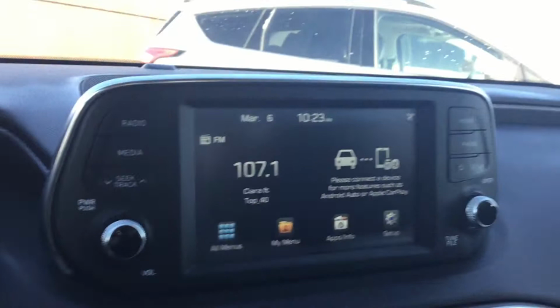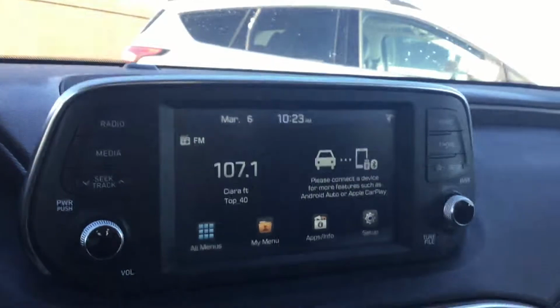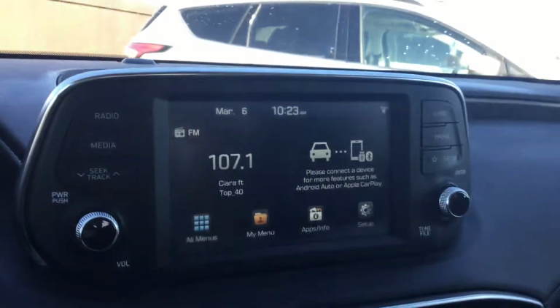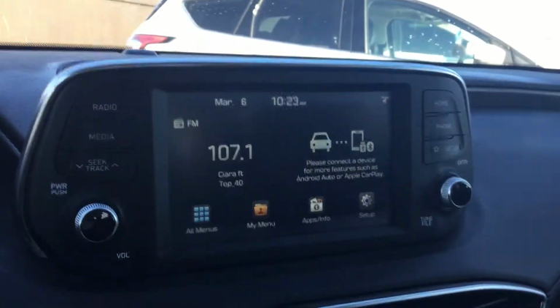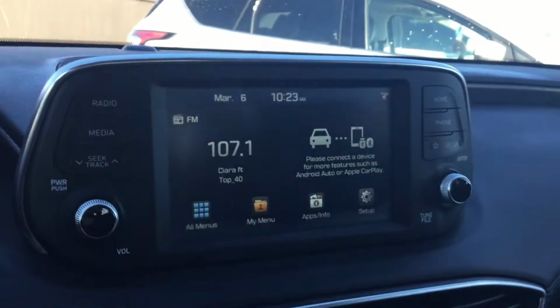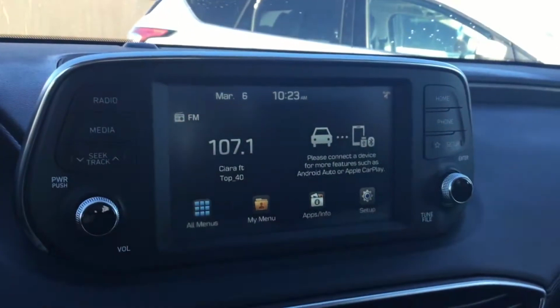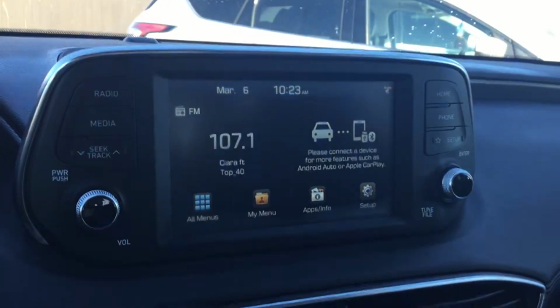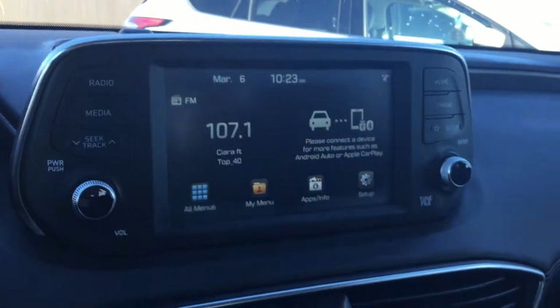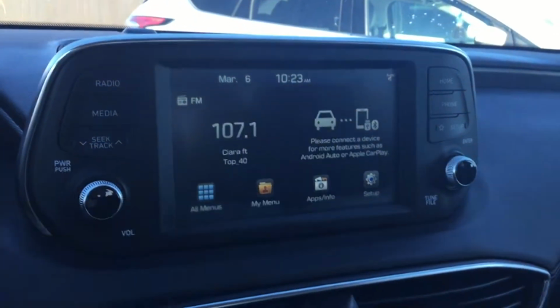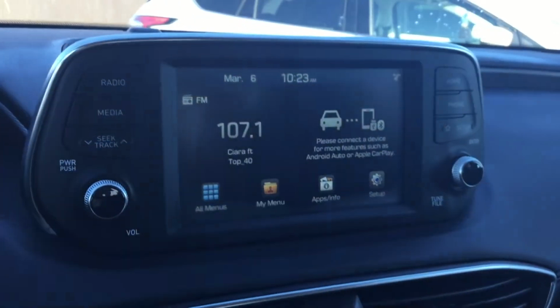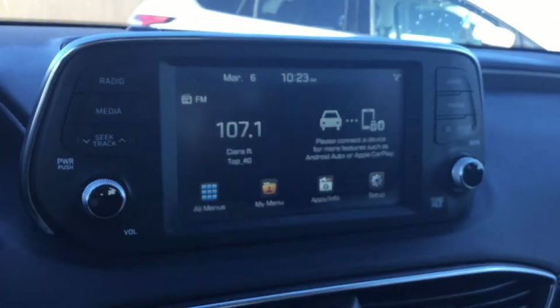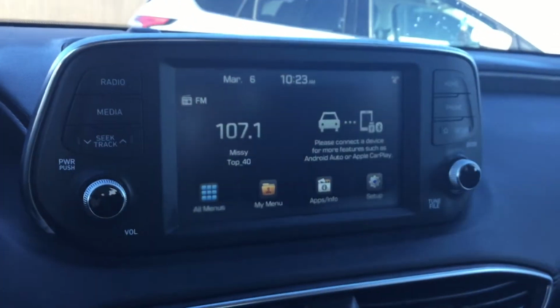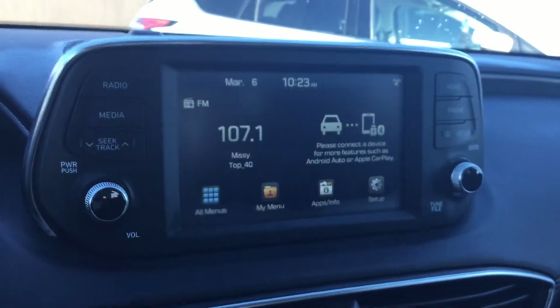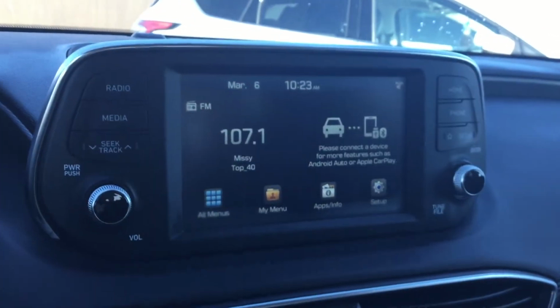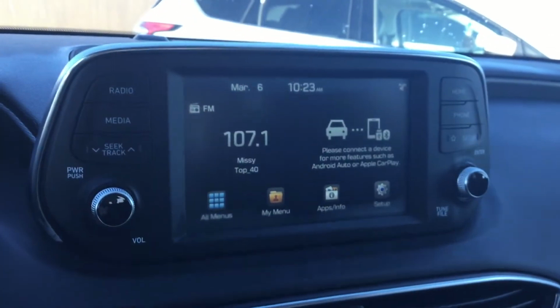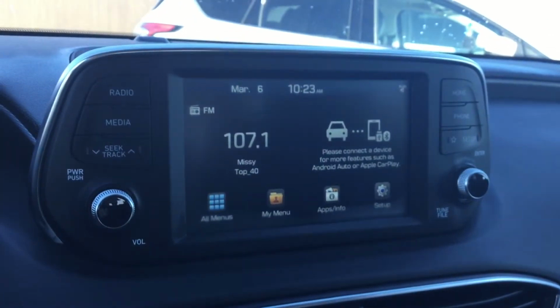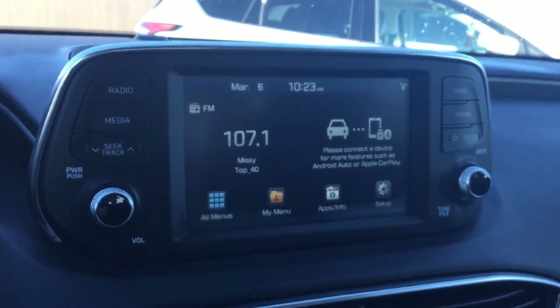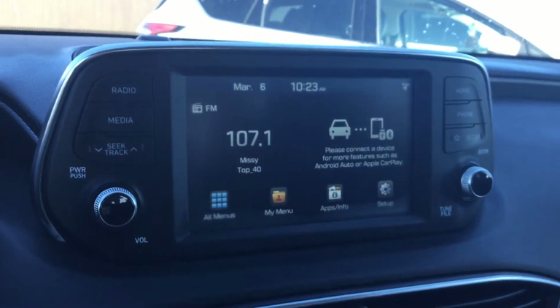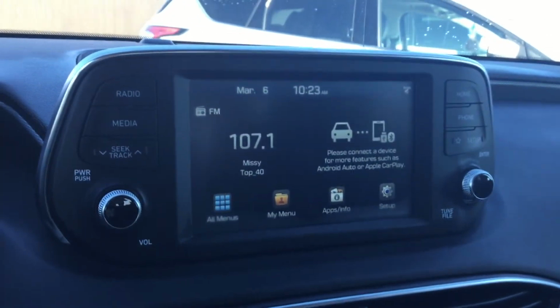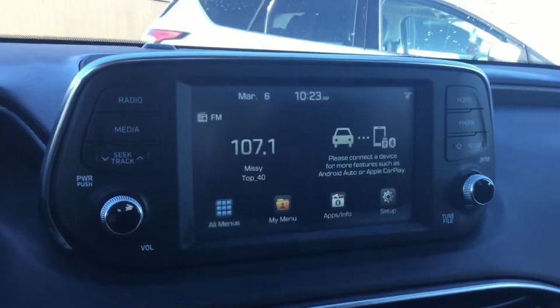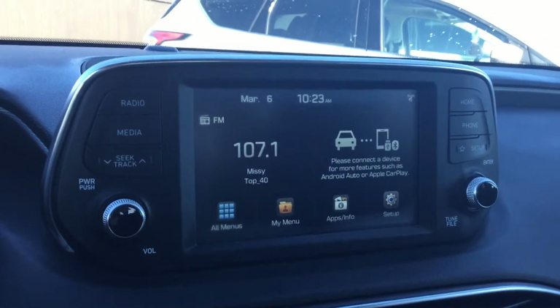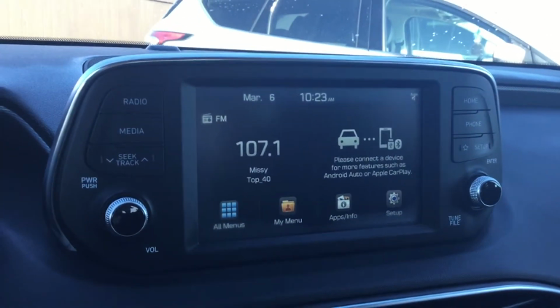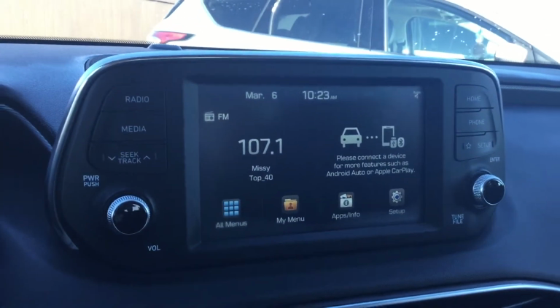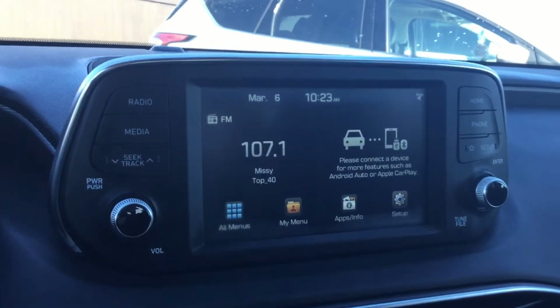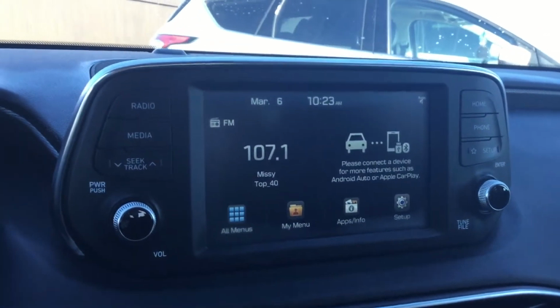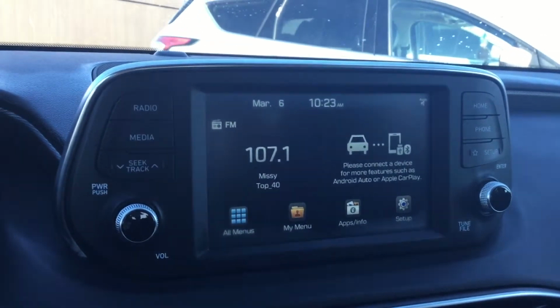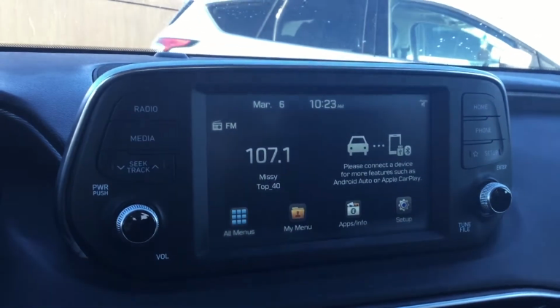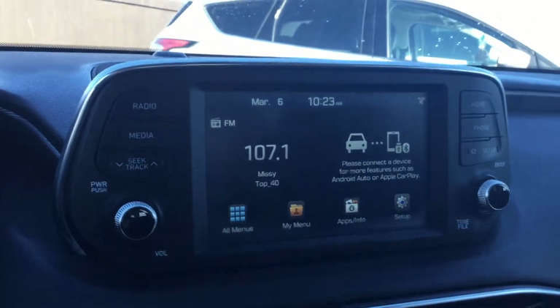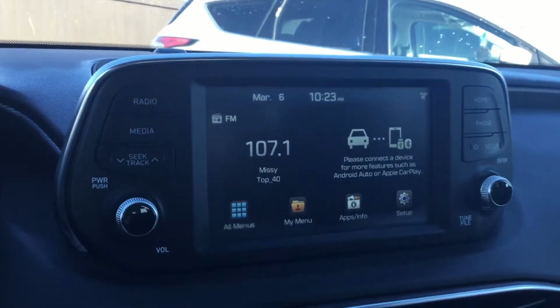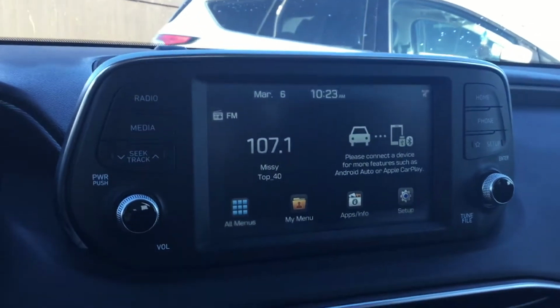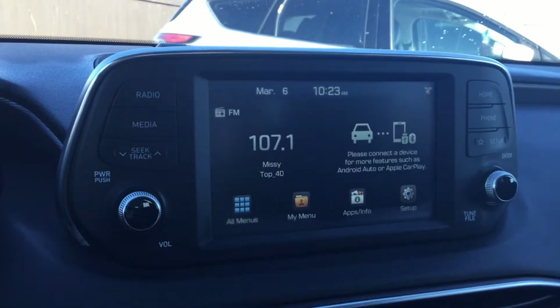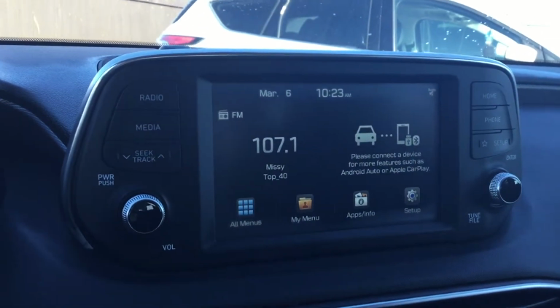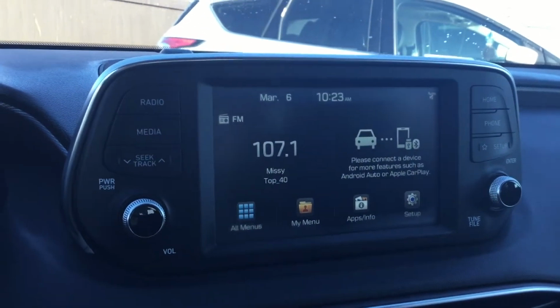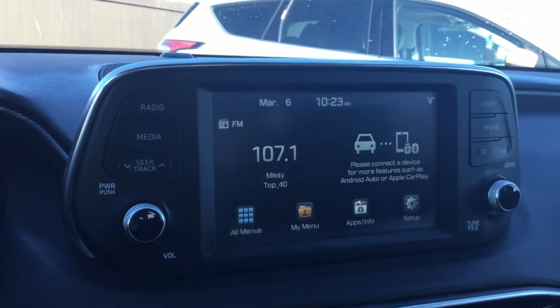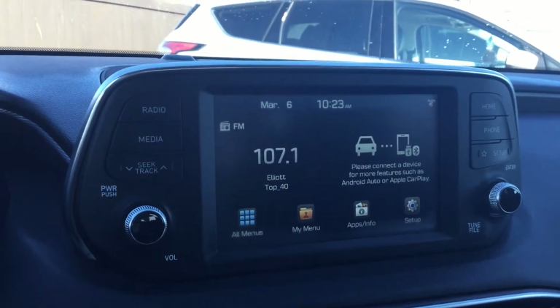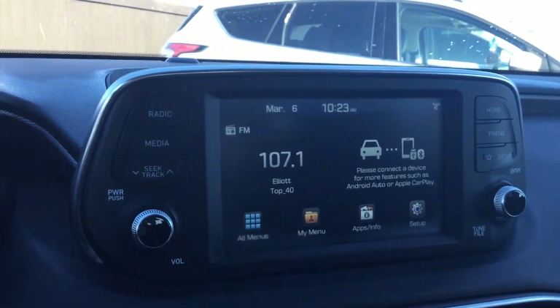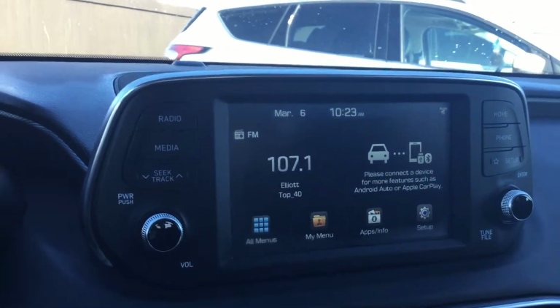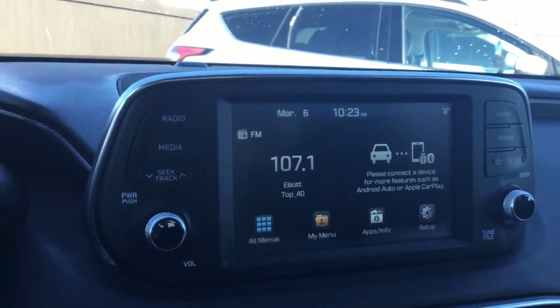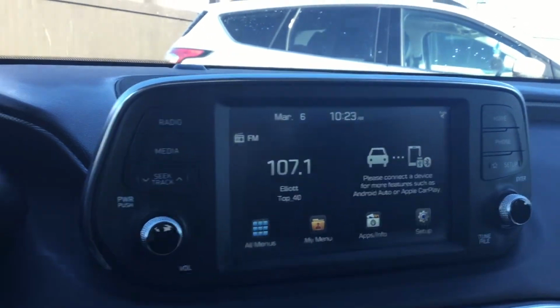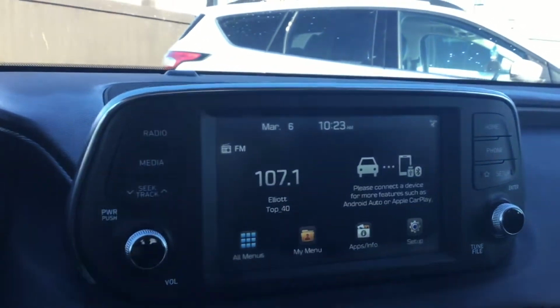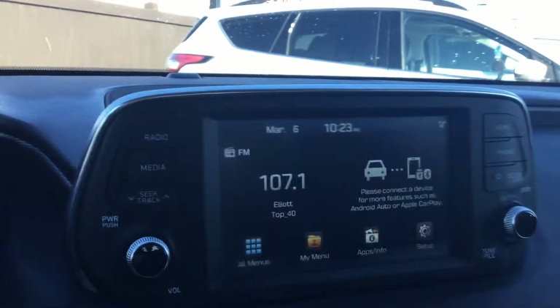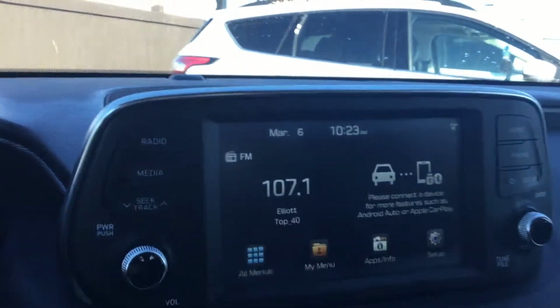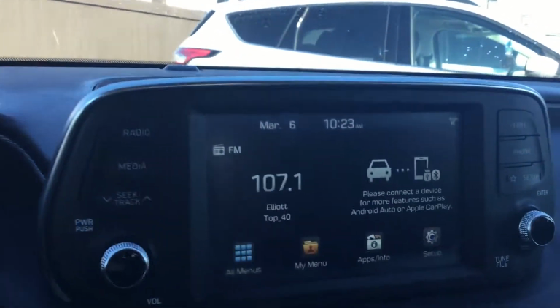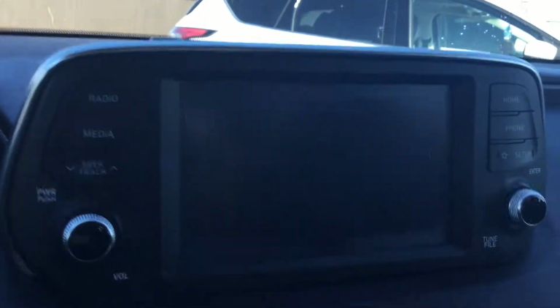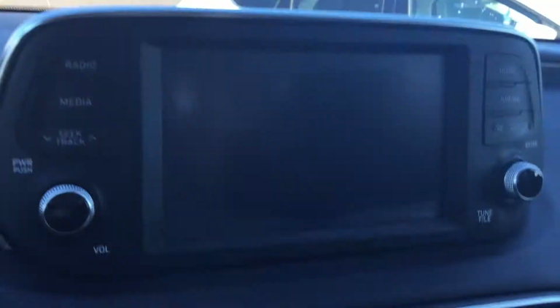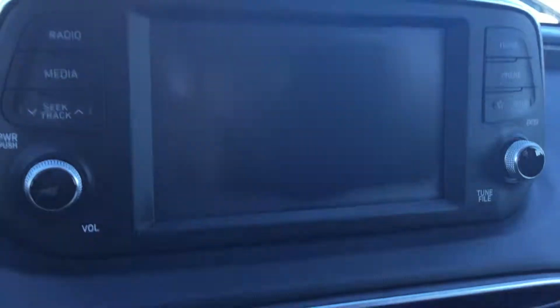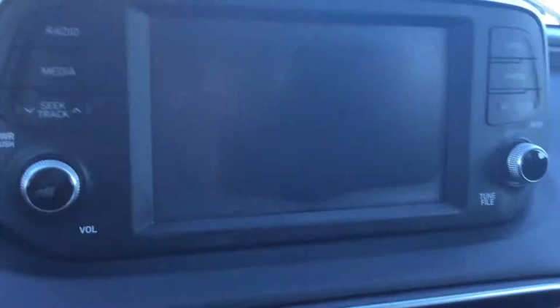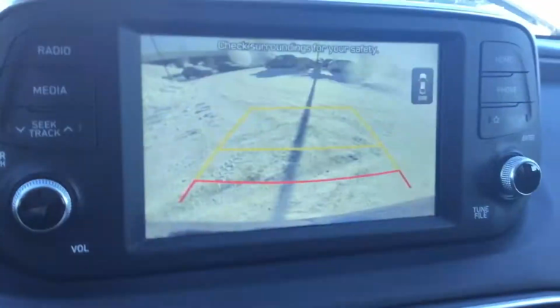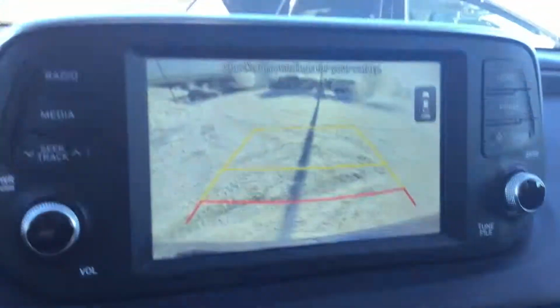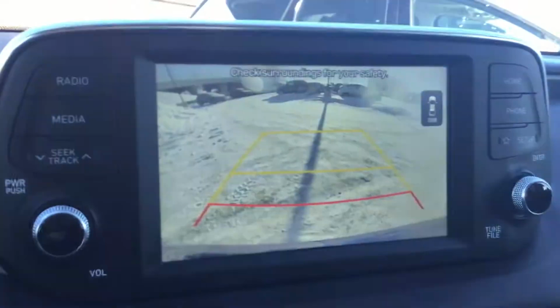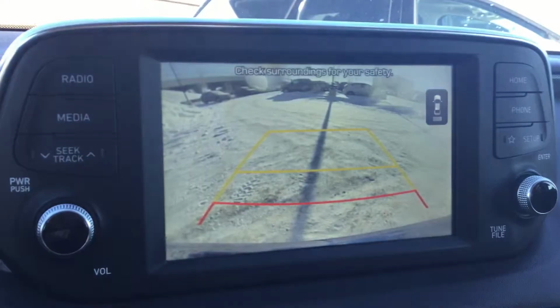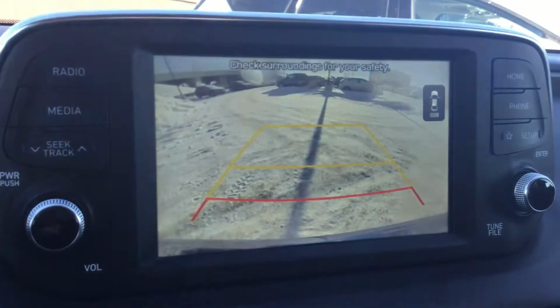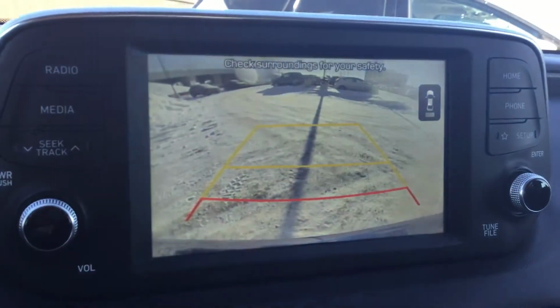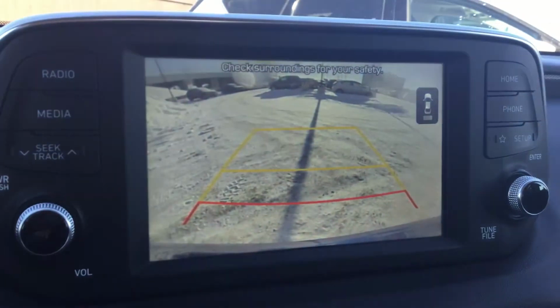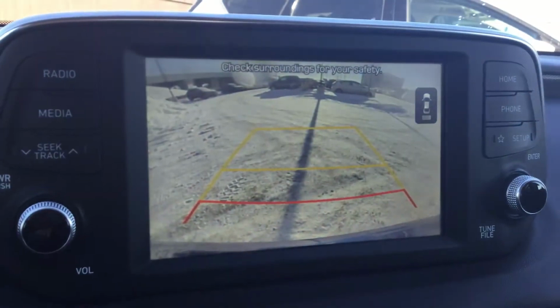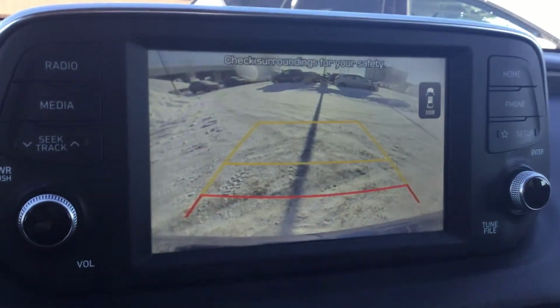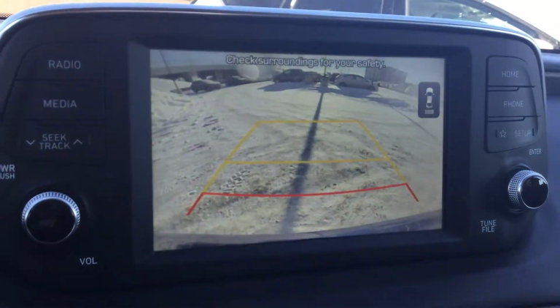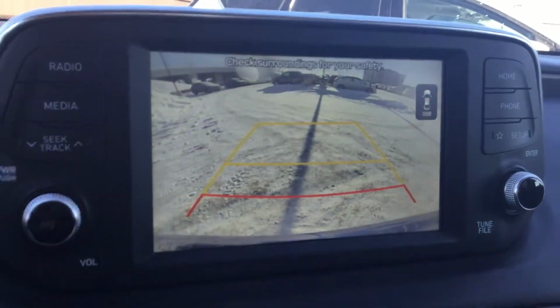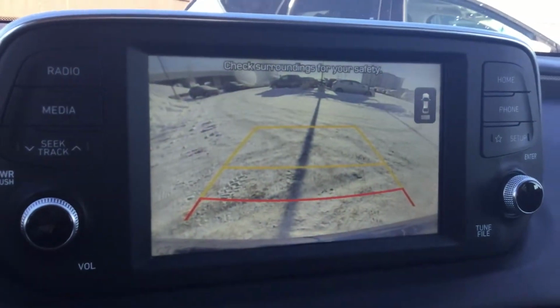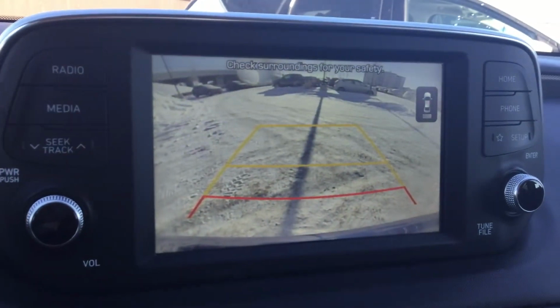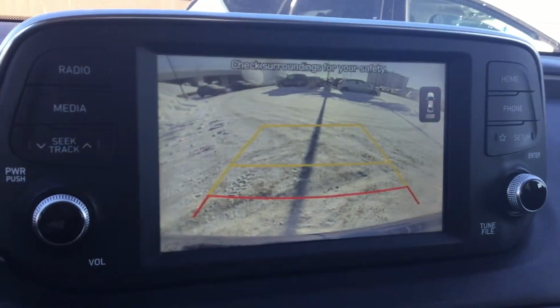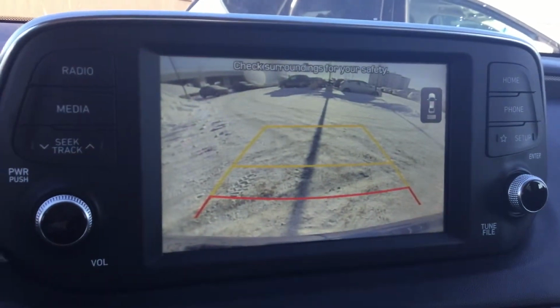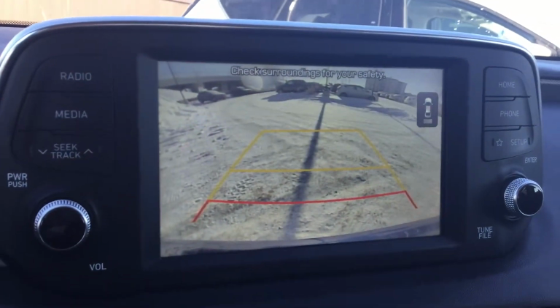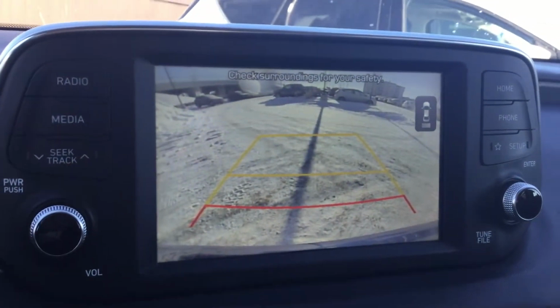With this lovely touchscreen you will get Apple CarPlay and Android Auto, but you will also get a very clear and very vivid backup camera.